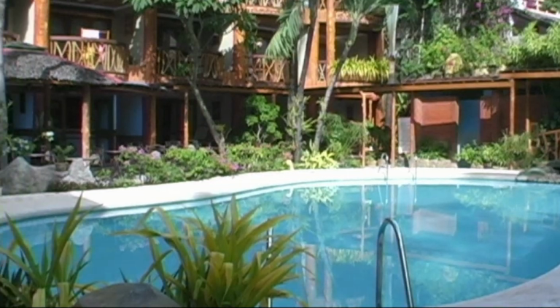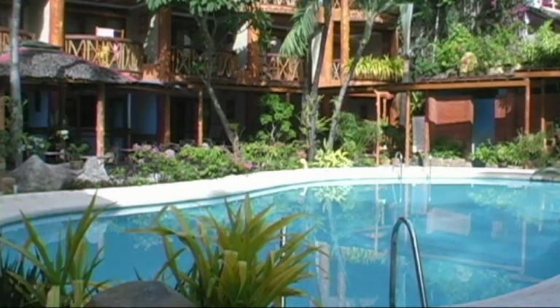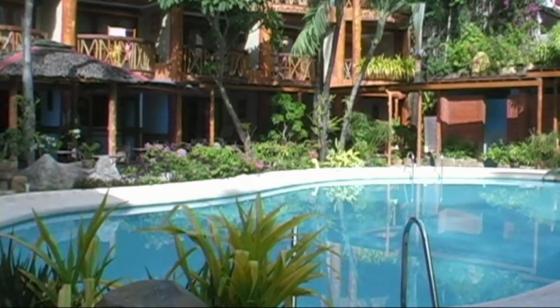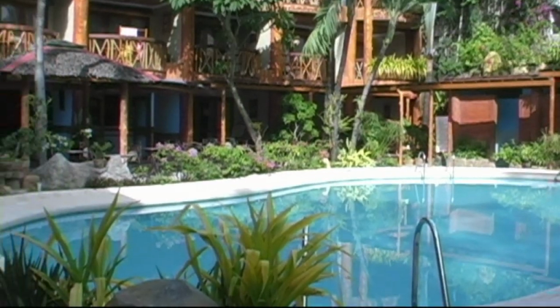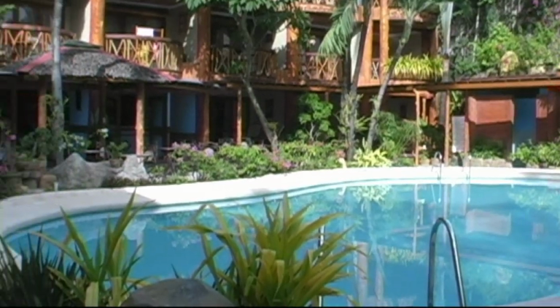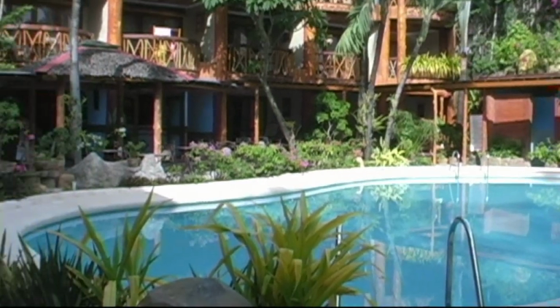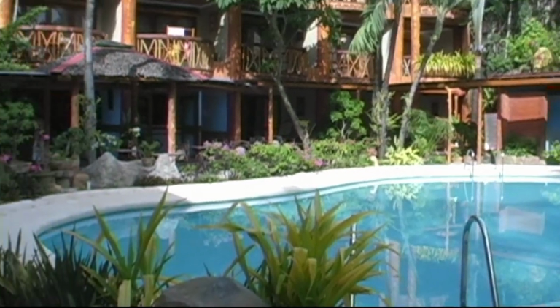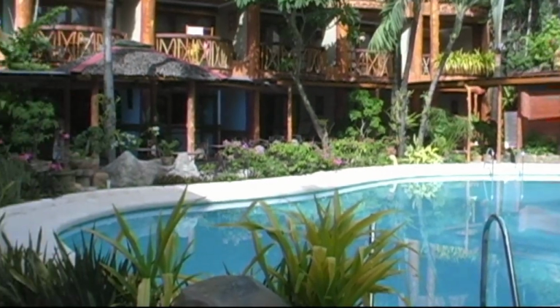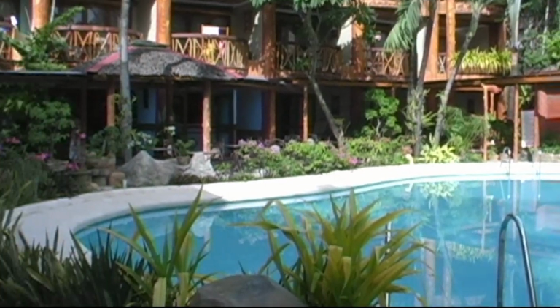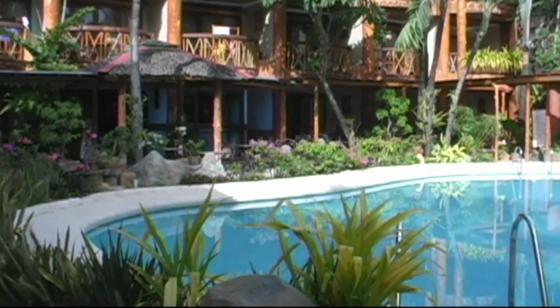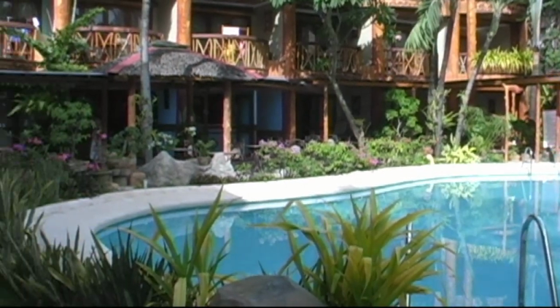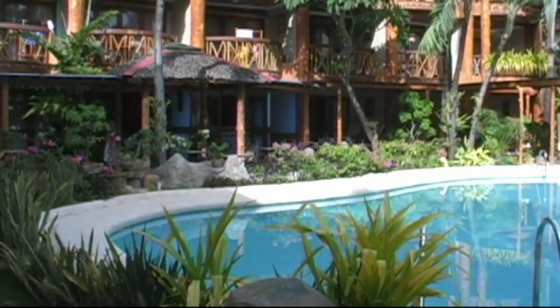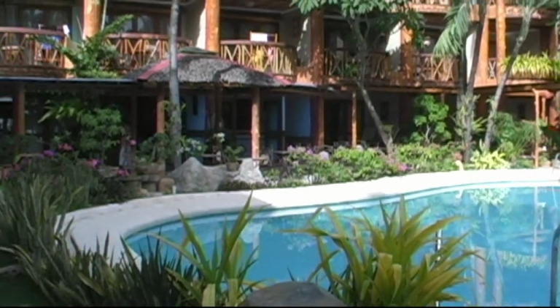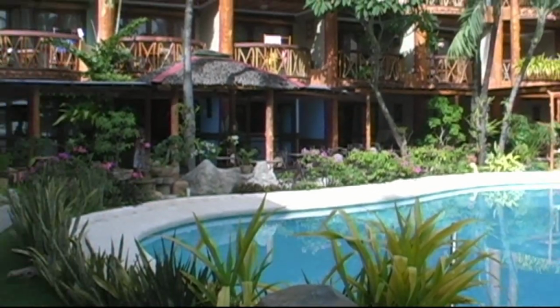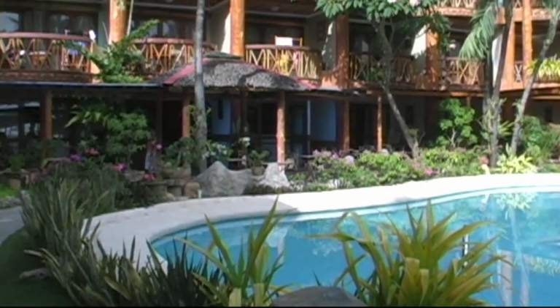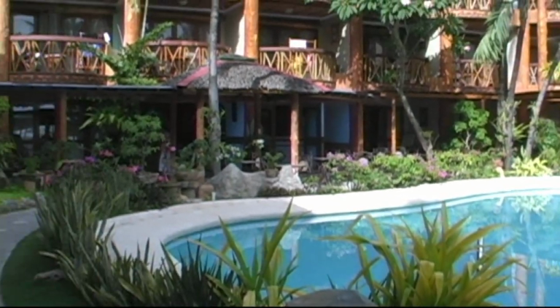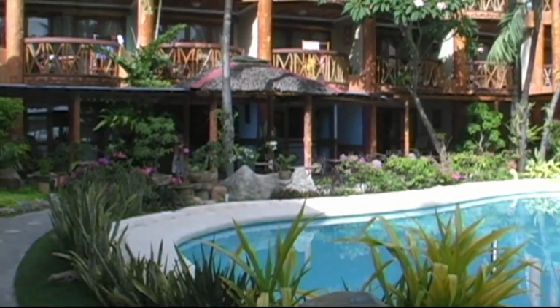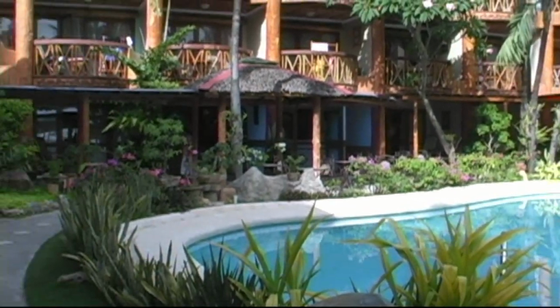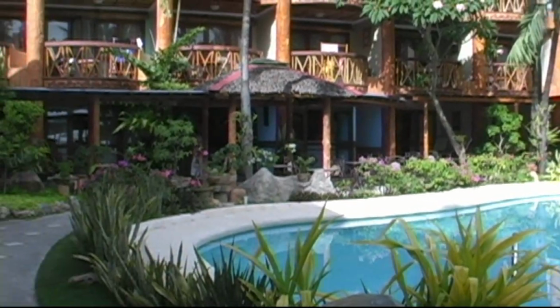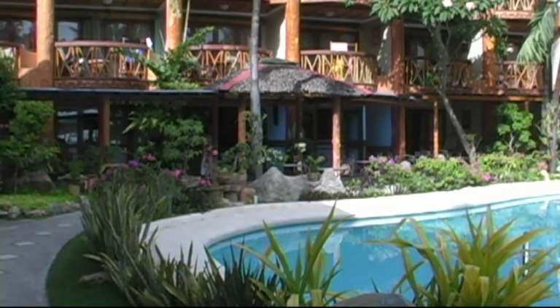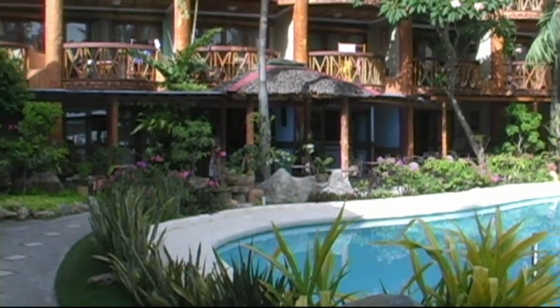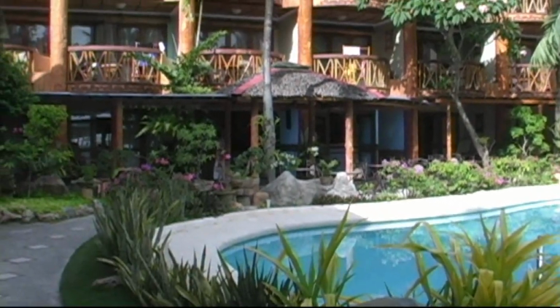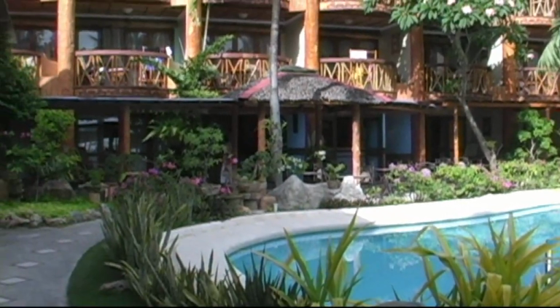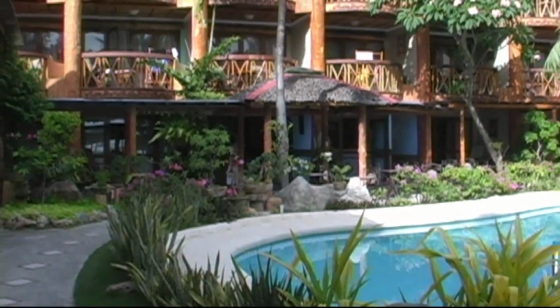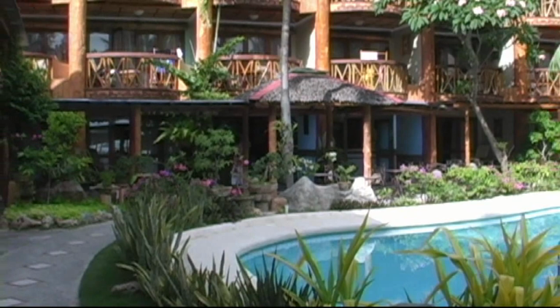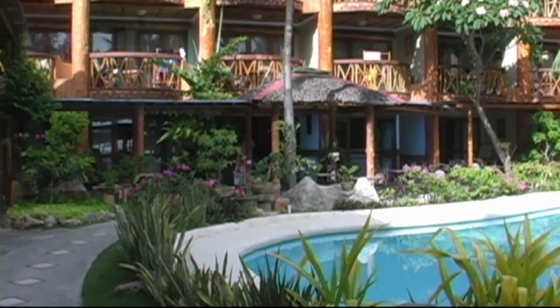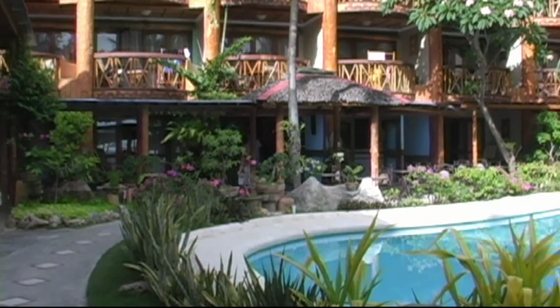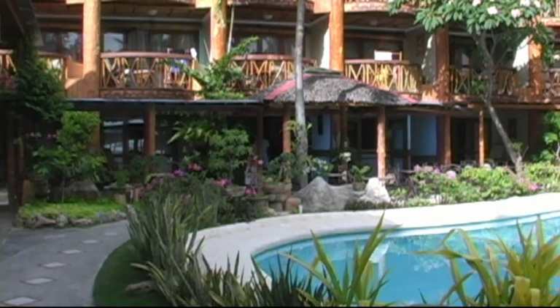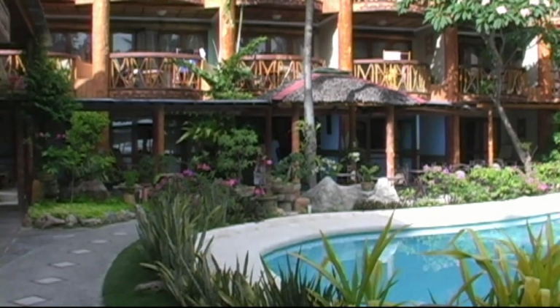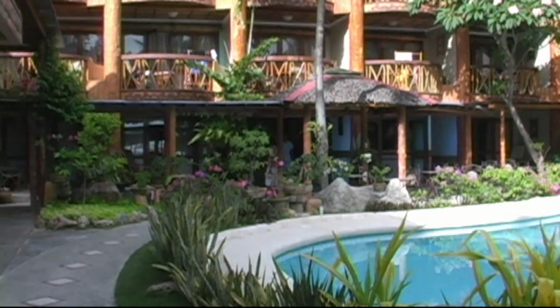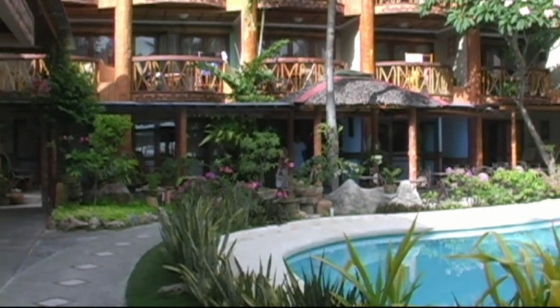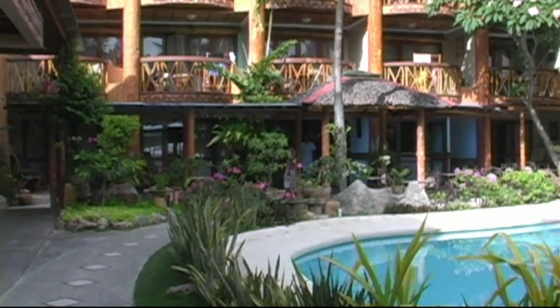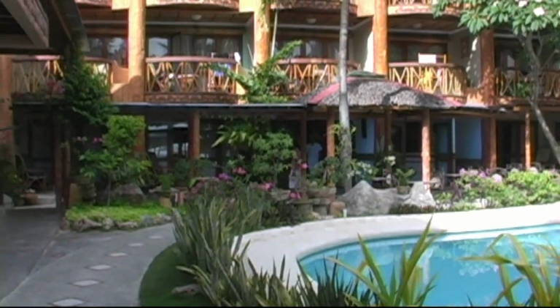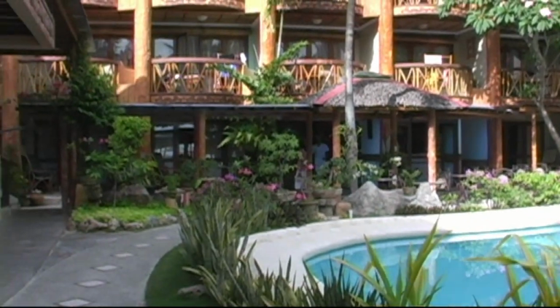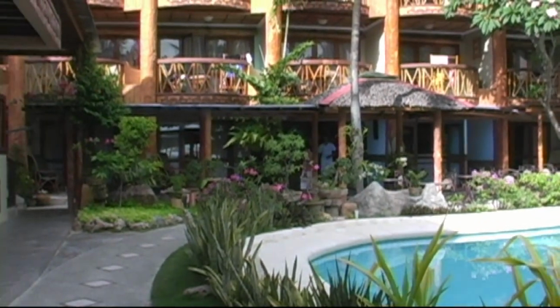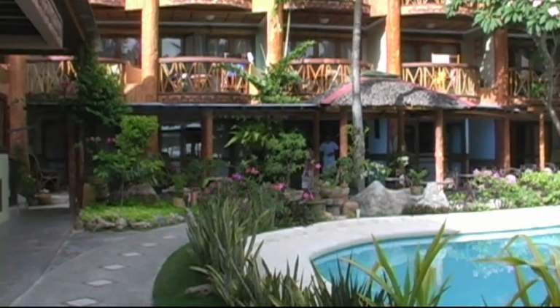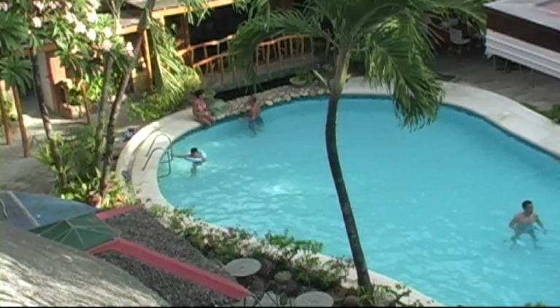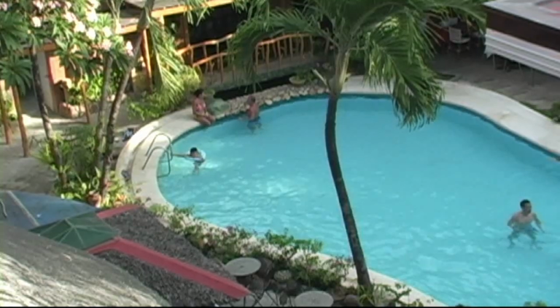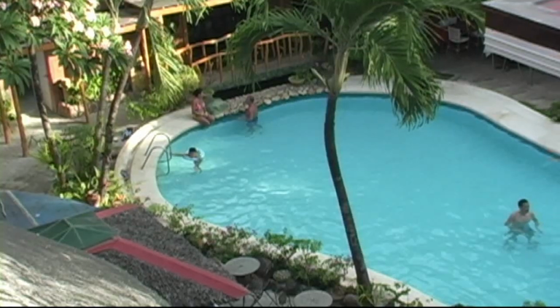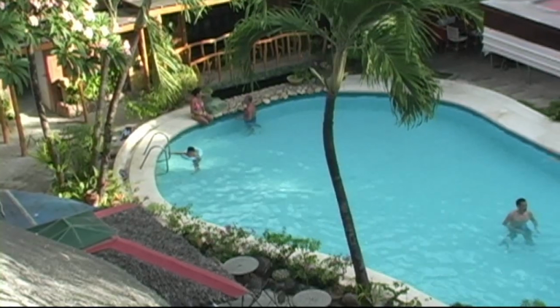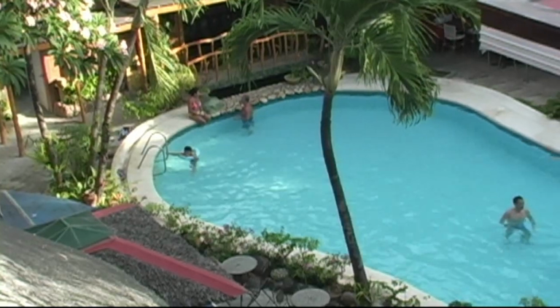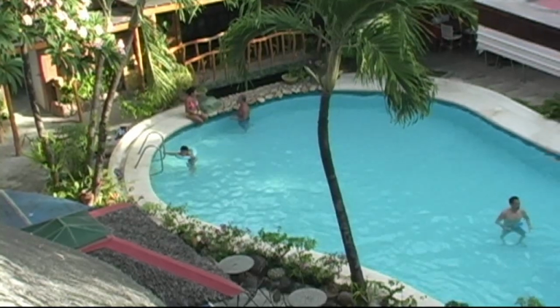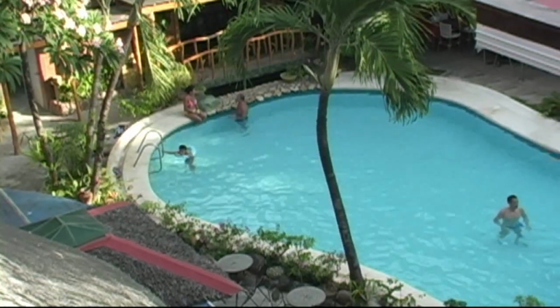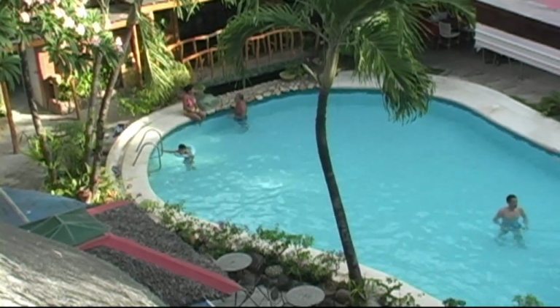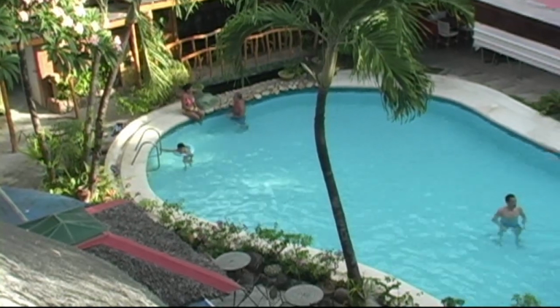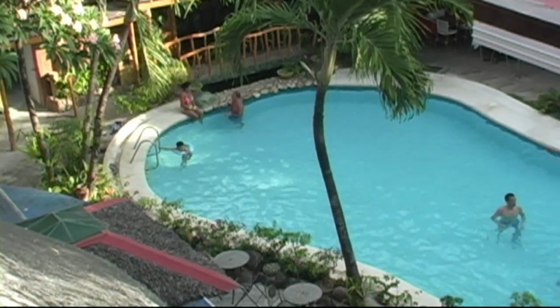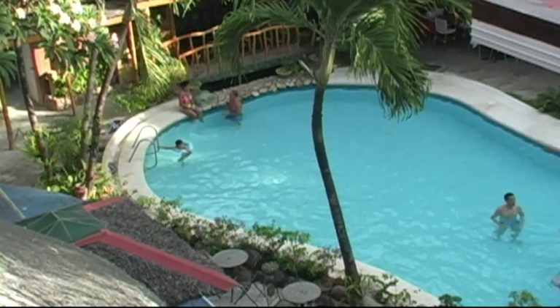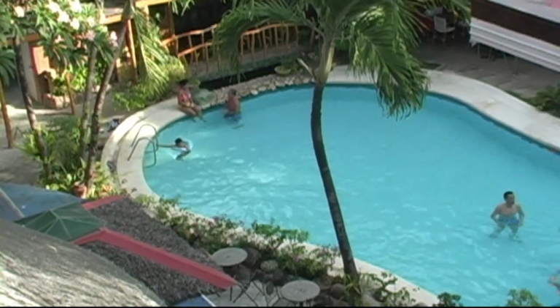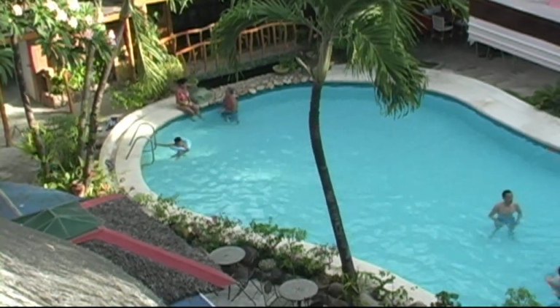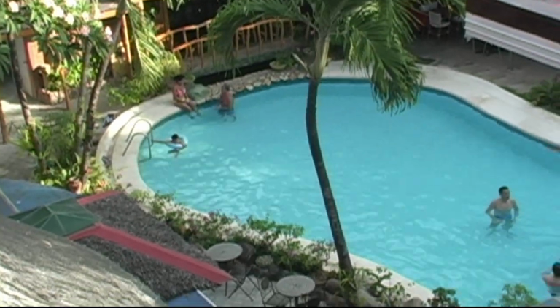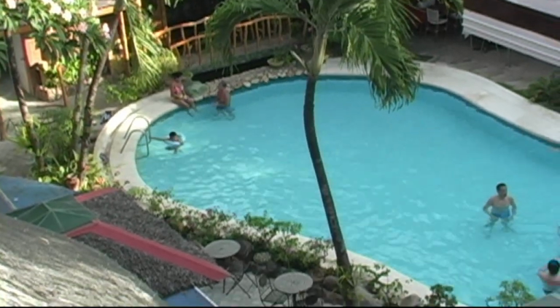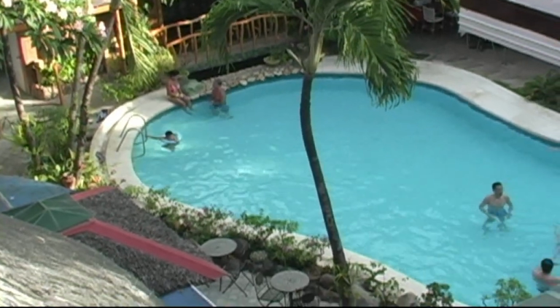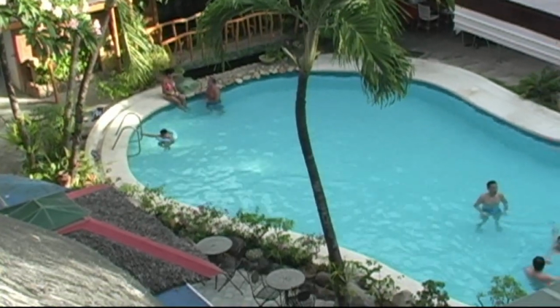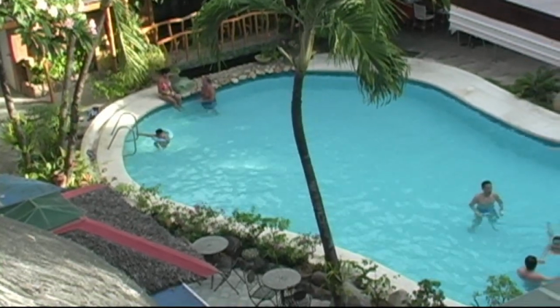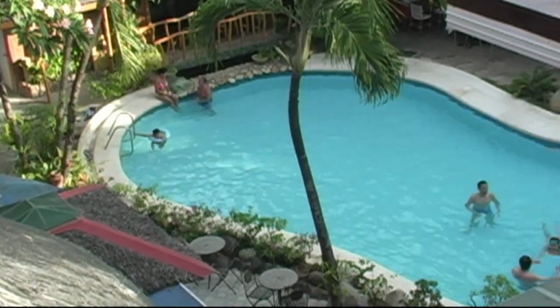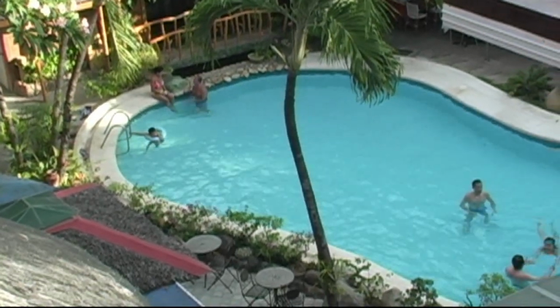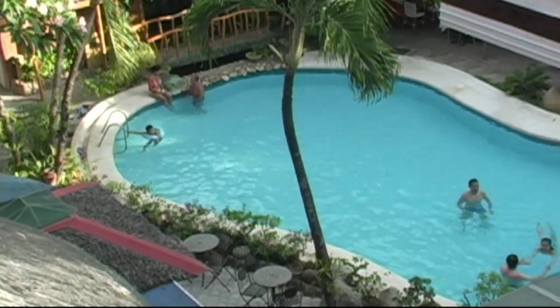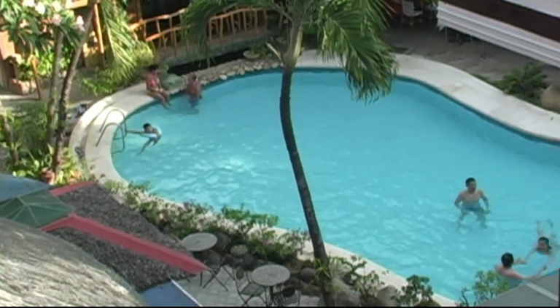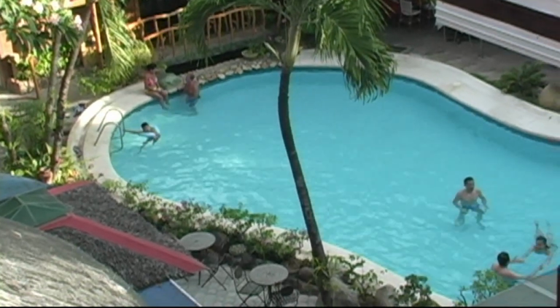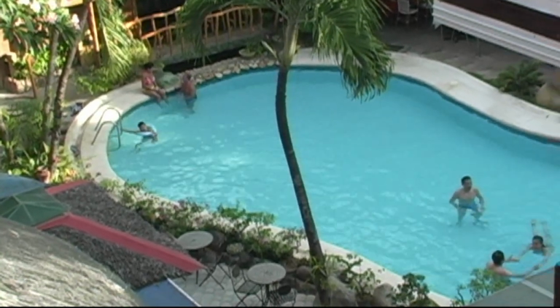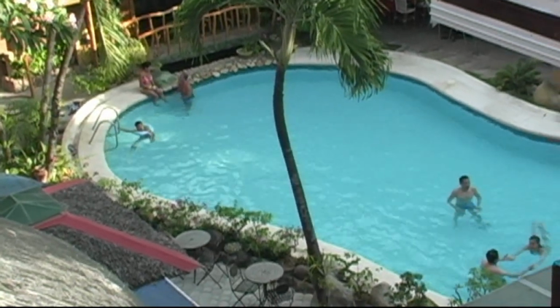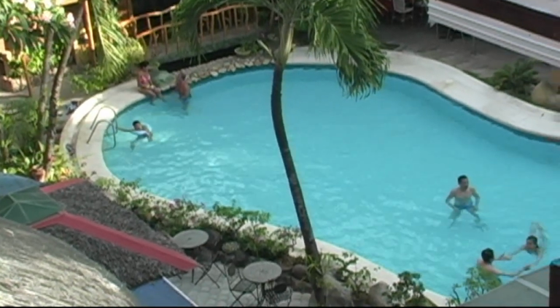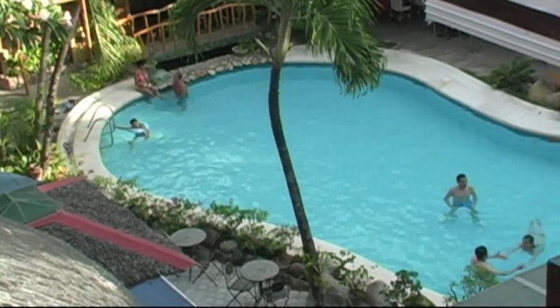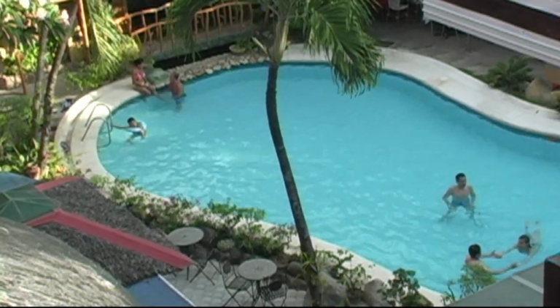Here's the beach bar. Again, you have the pool, which is very convenient. Here's a great shot of the pool right here.